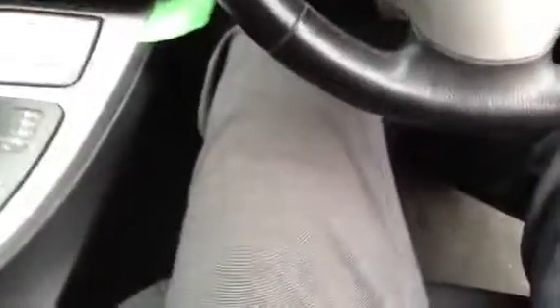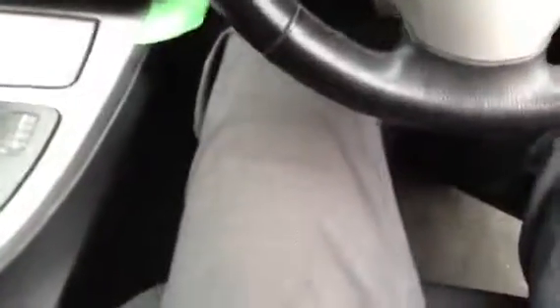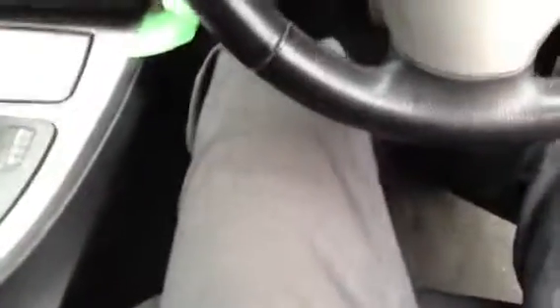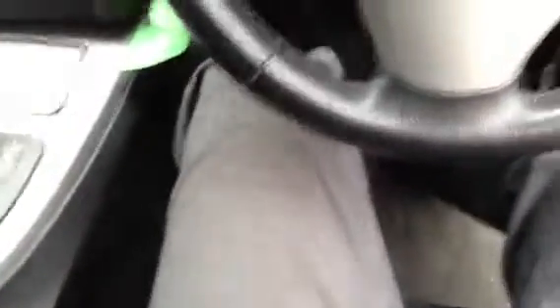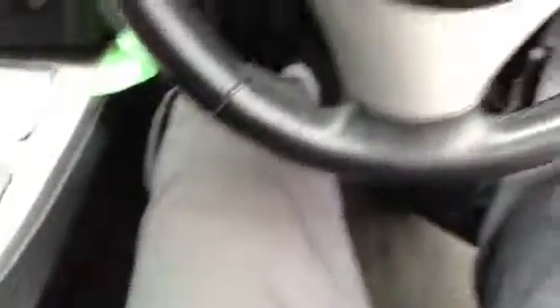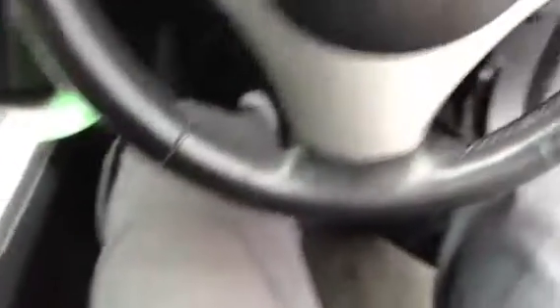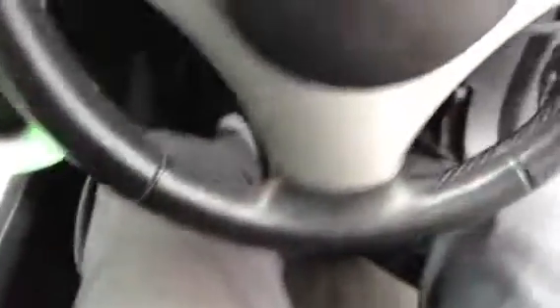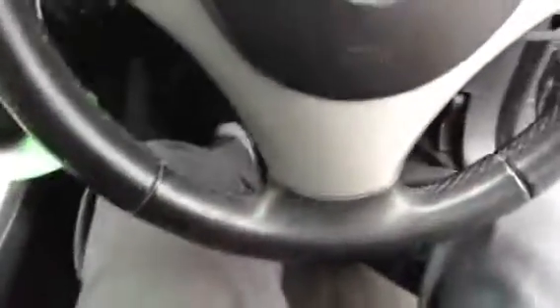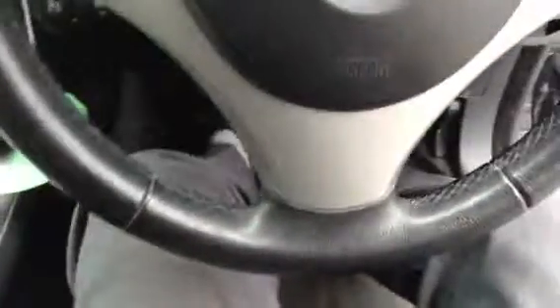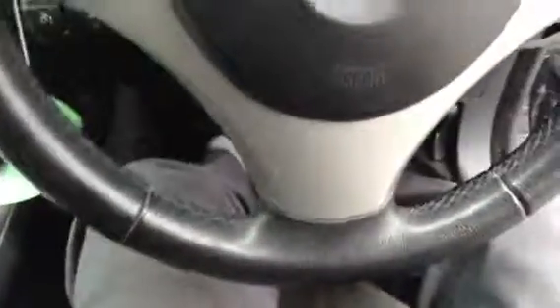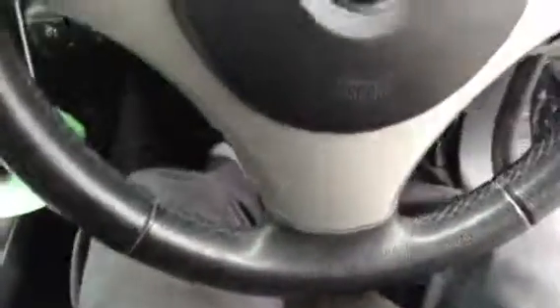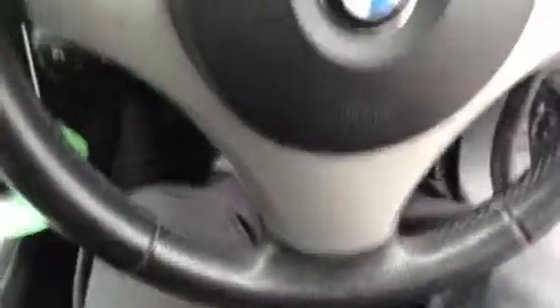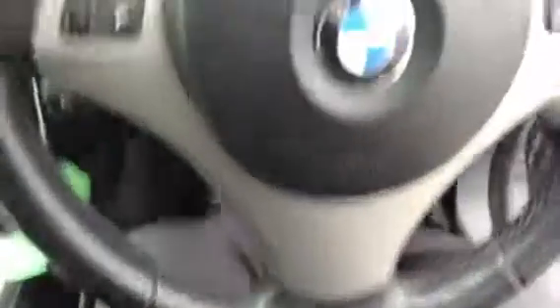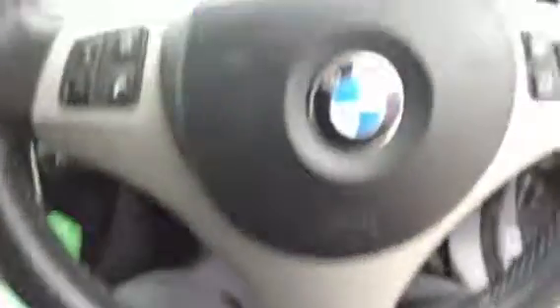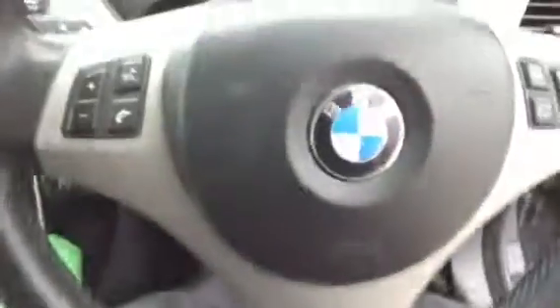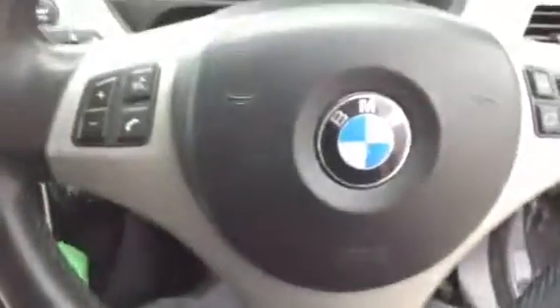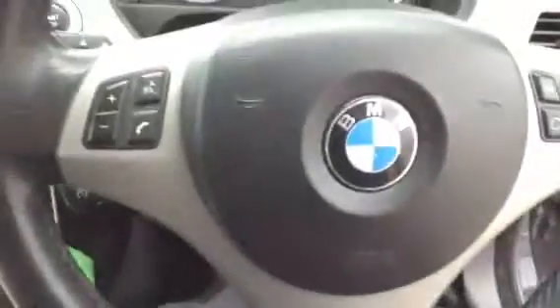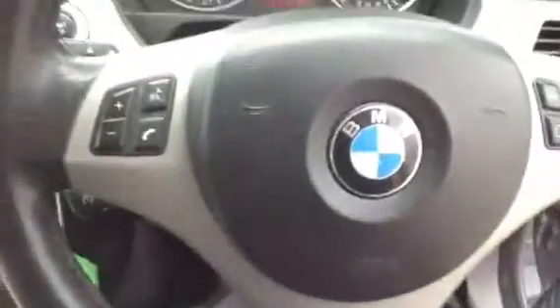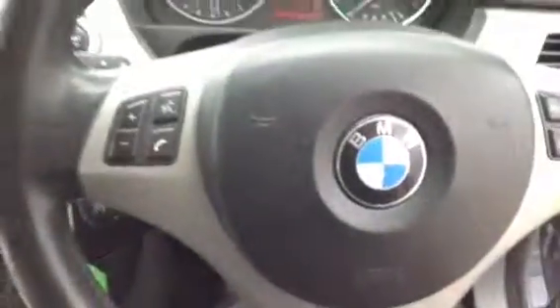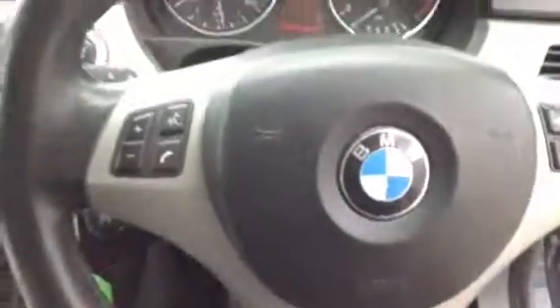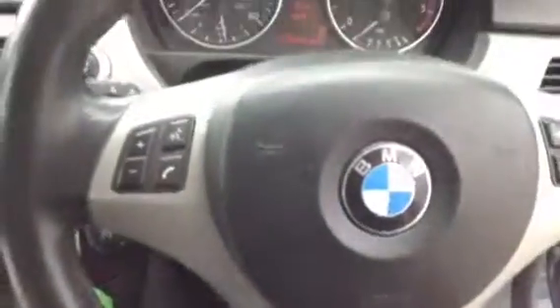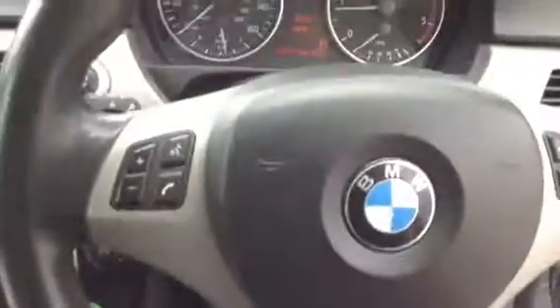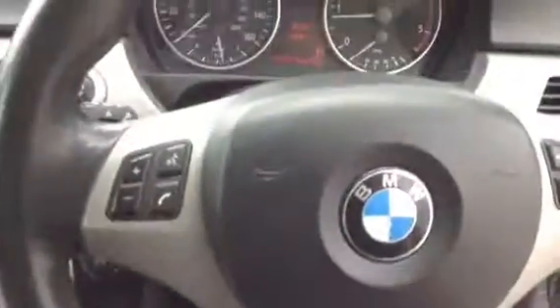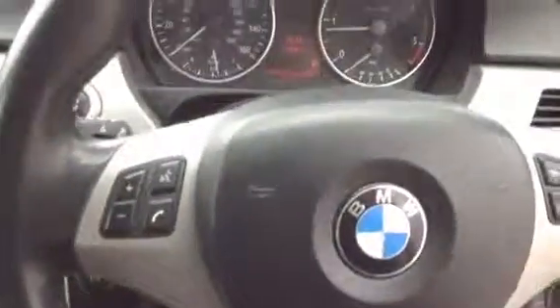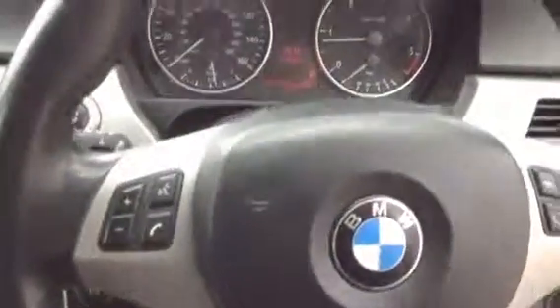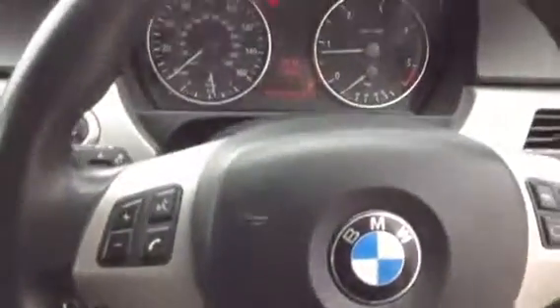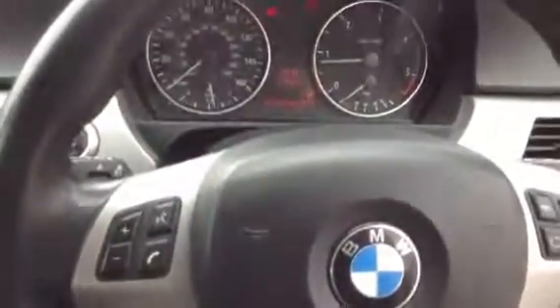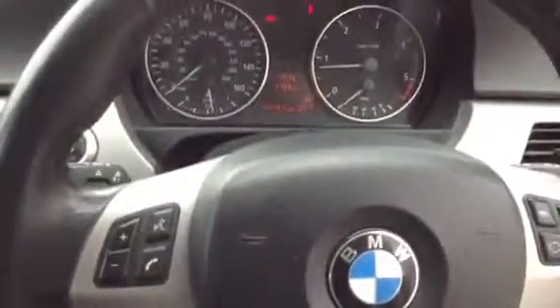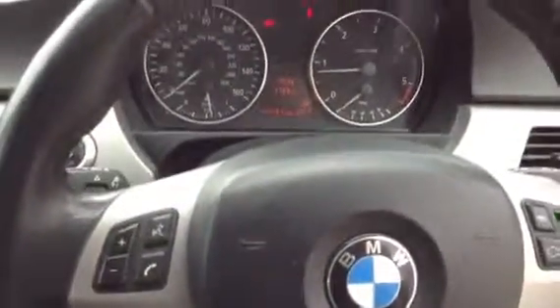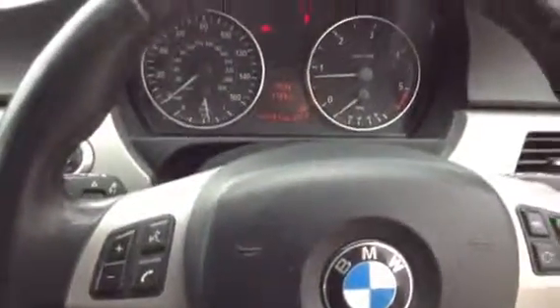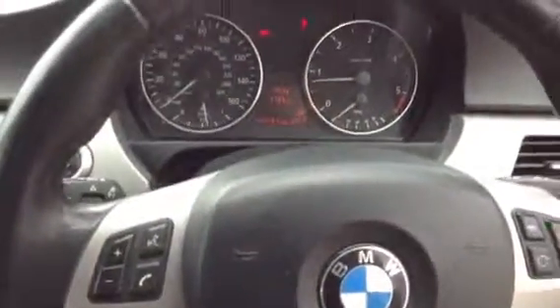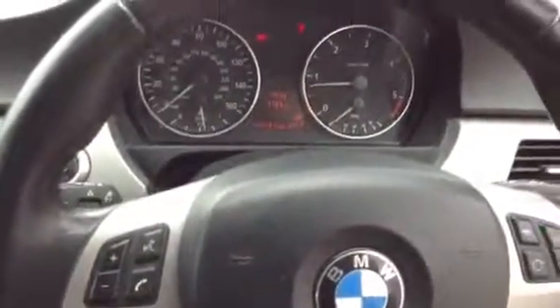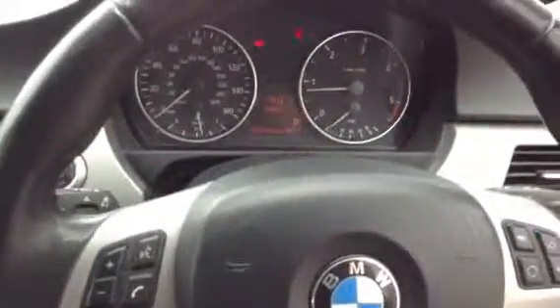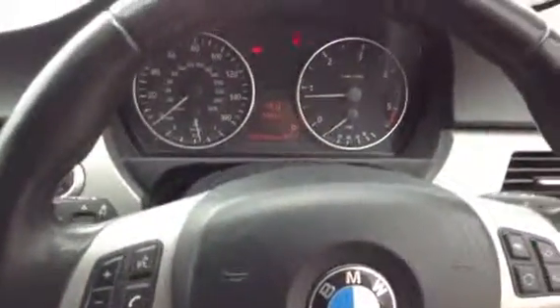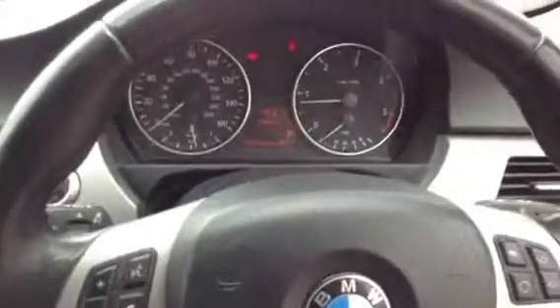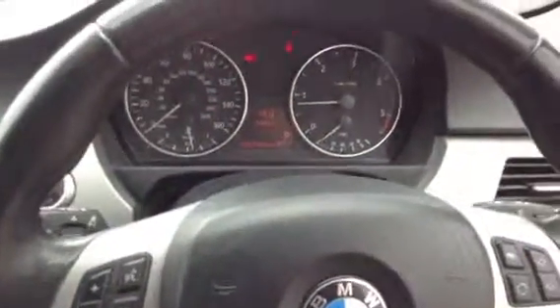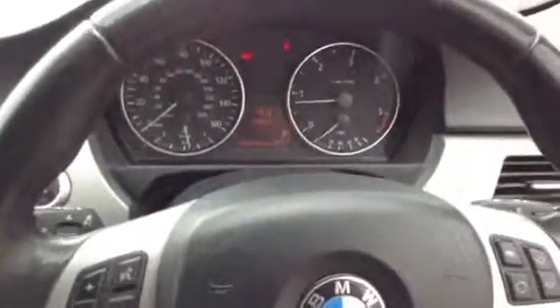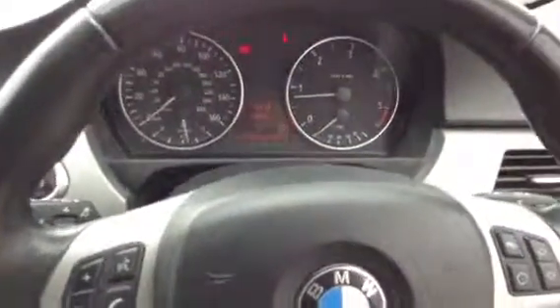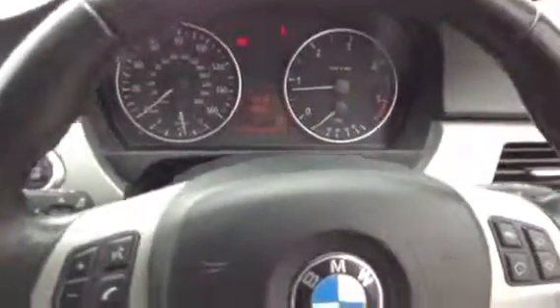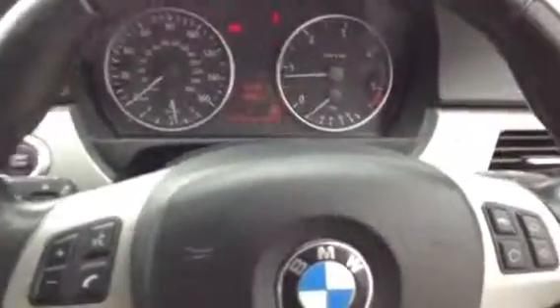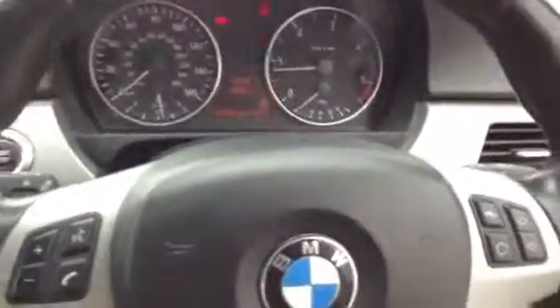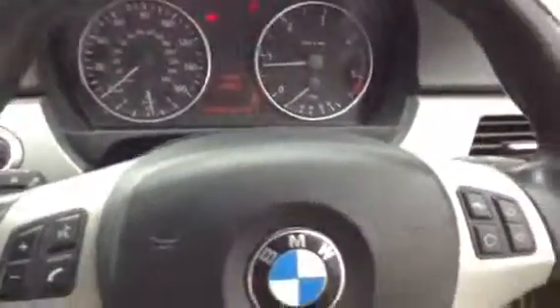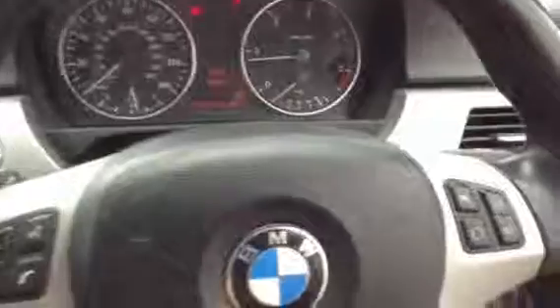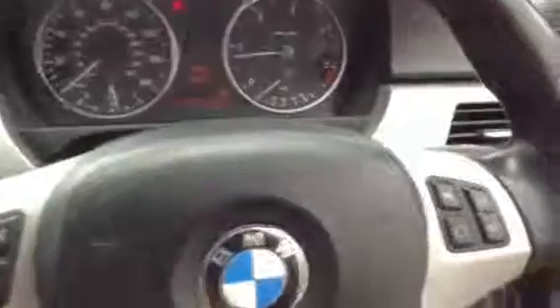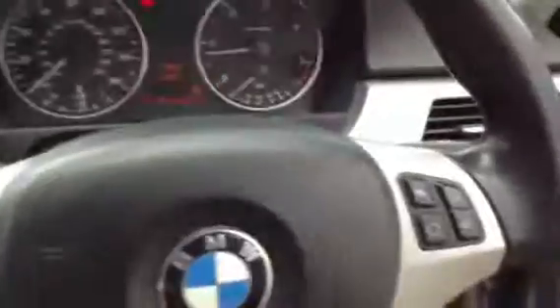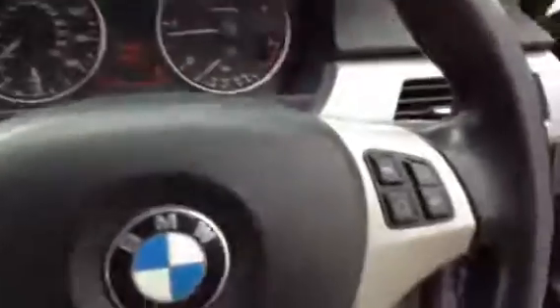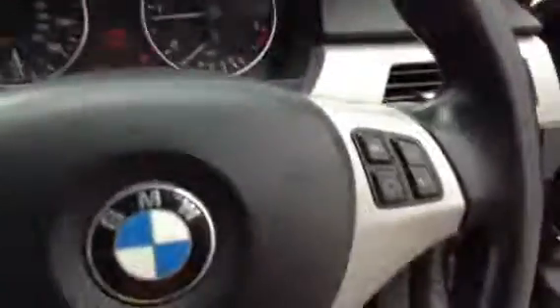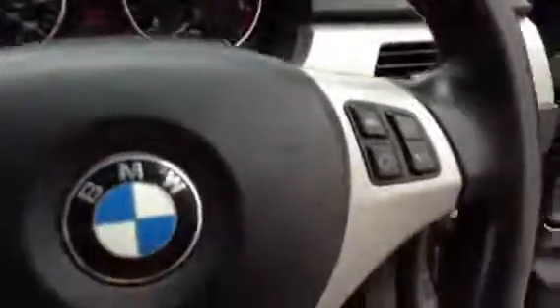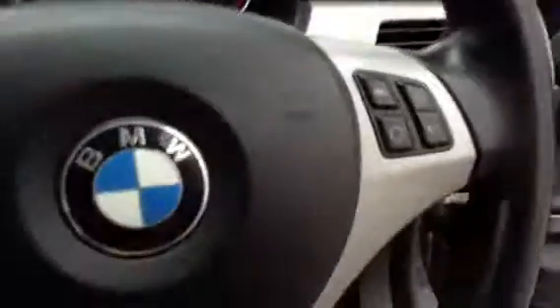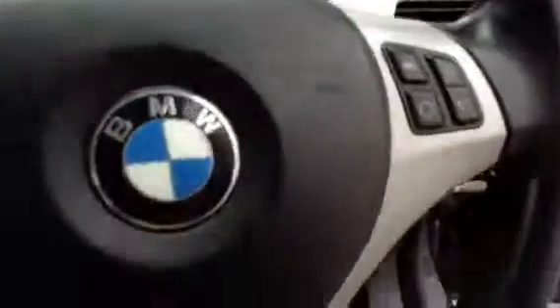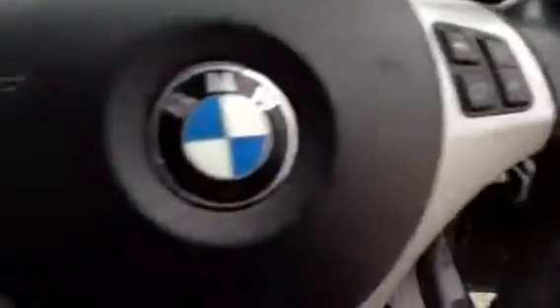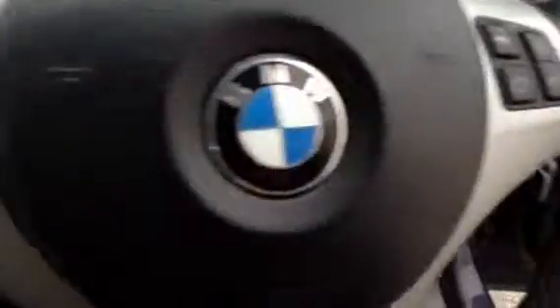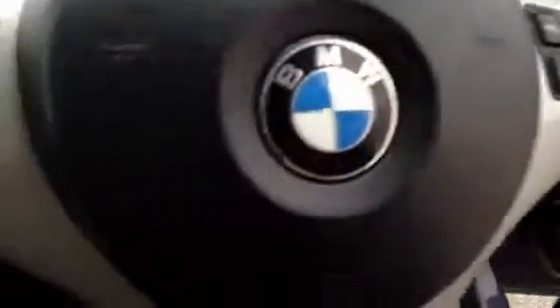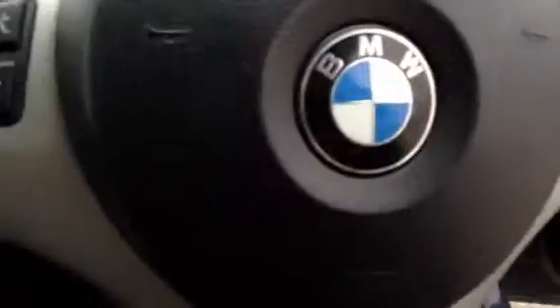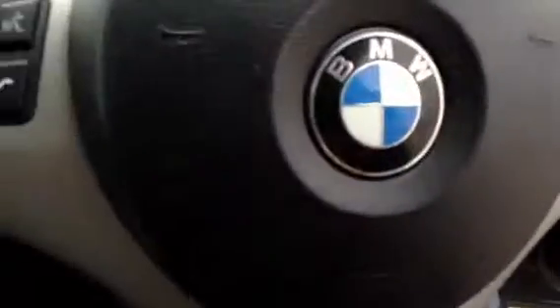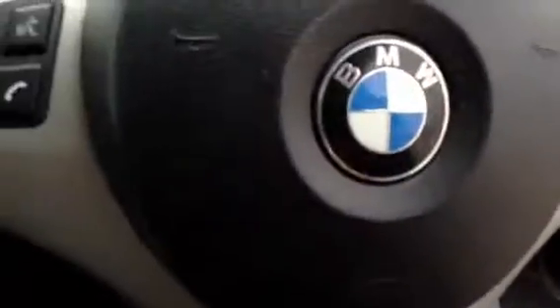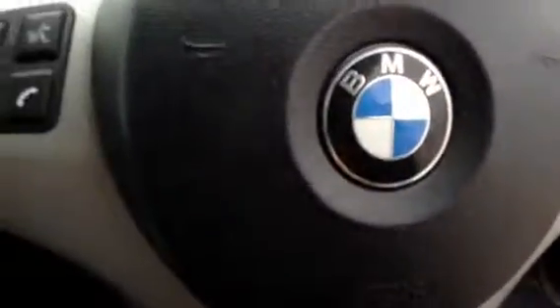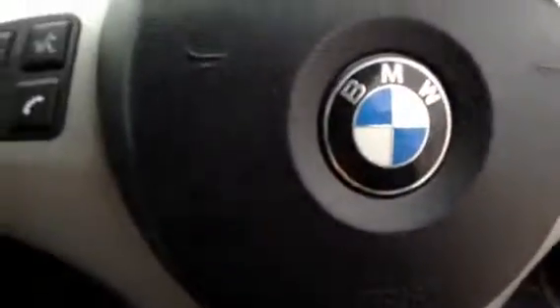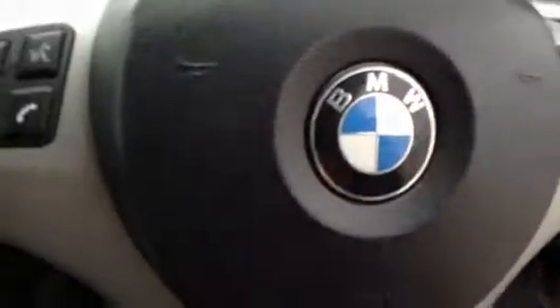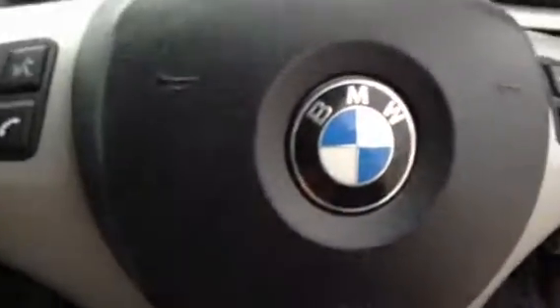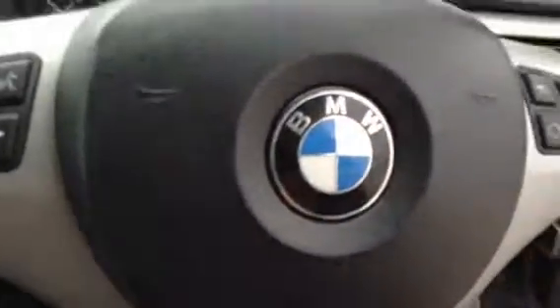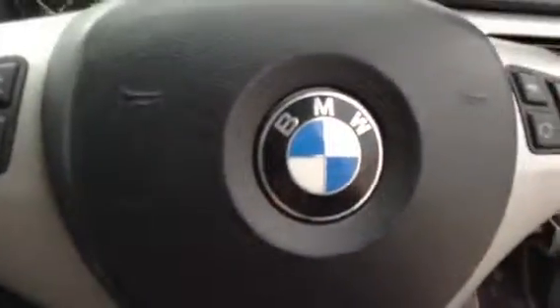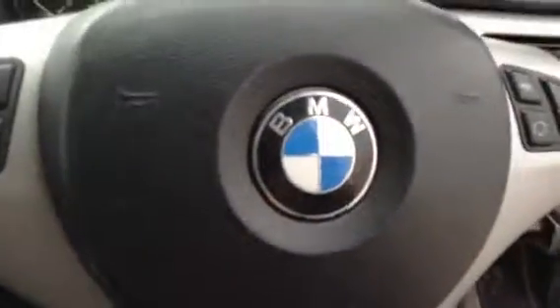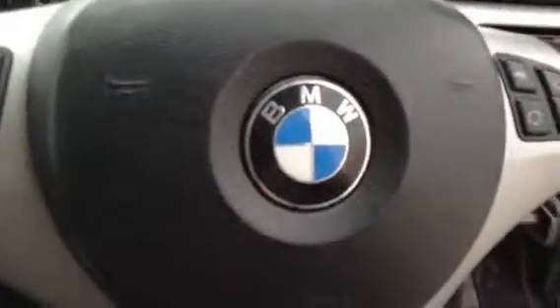There we have it — that is the 2005 BMW 320d Touring. Overall quite a nice car, it just needs a bit of work done to it.